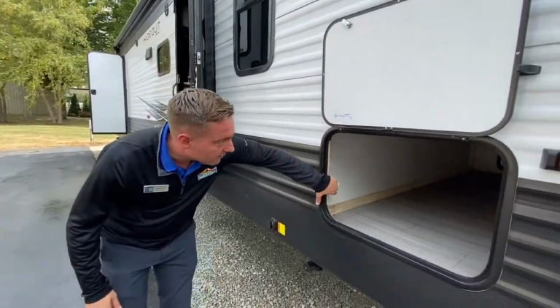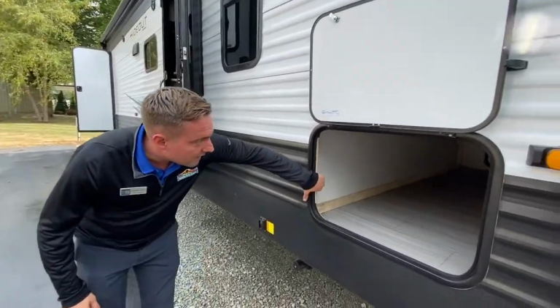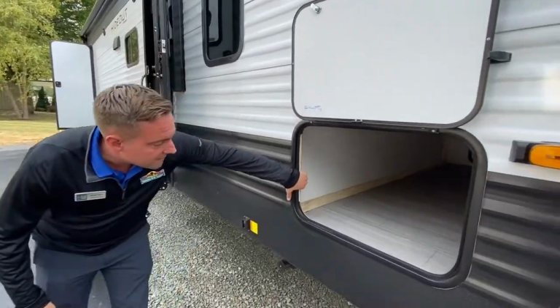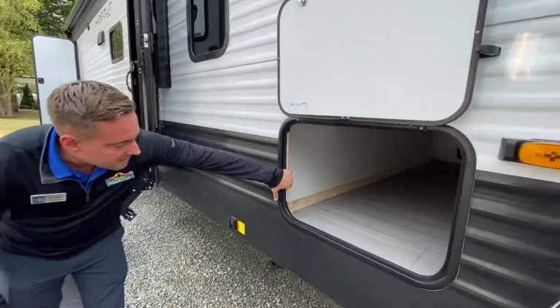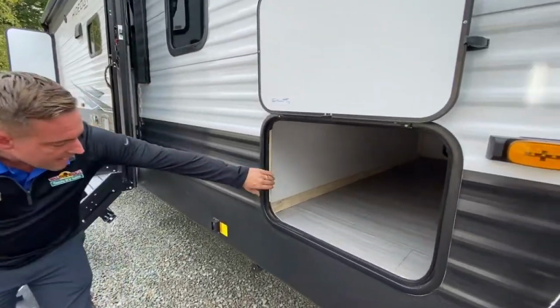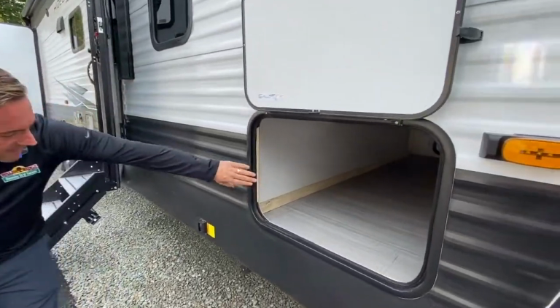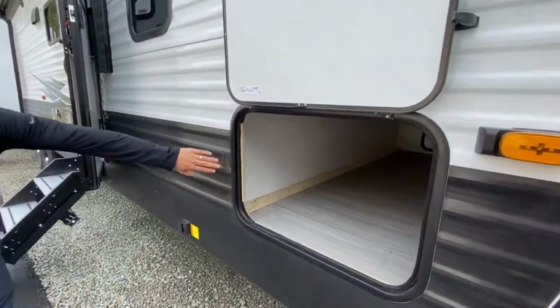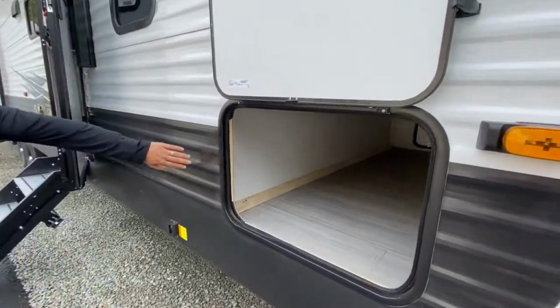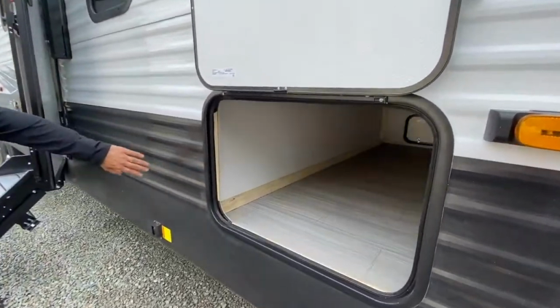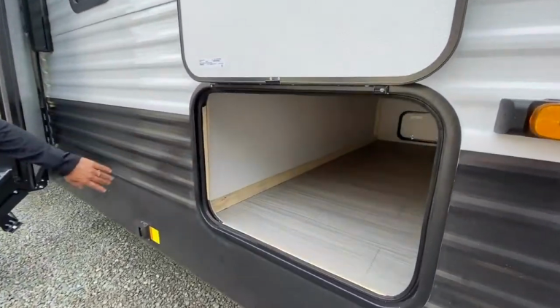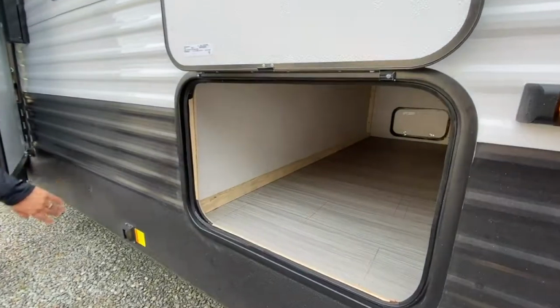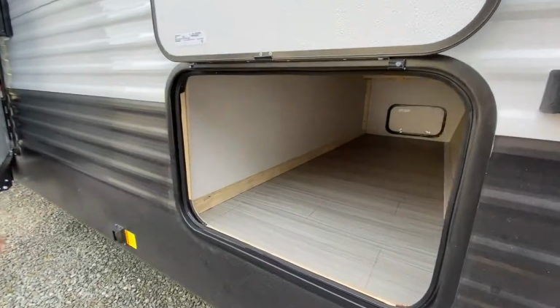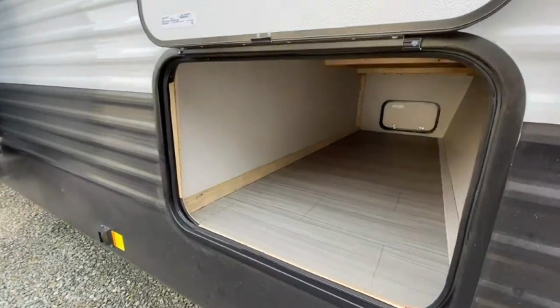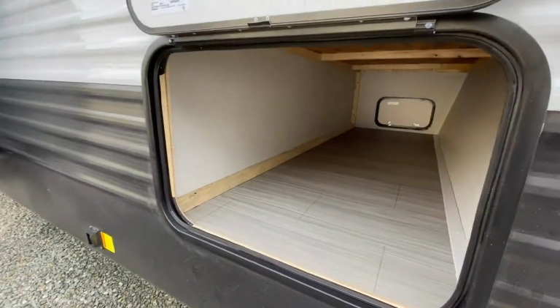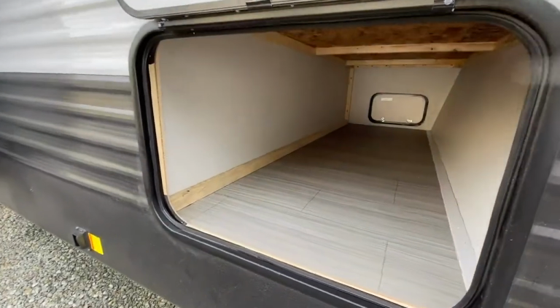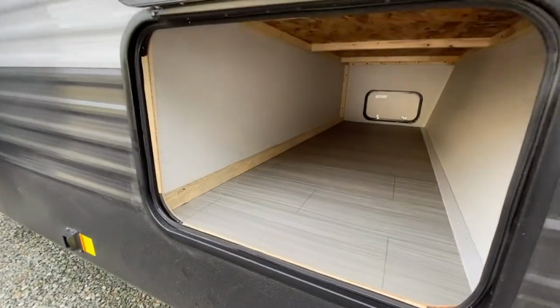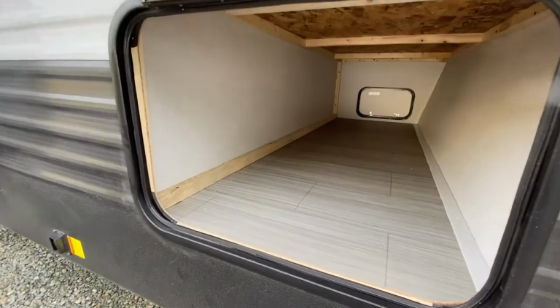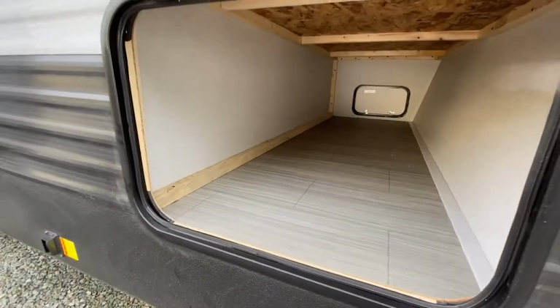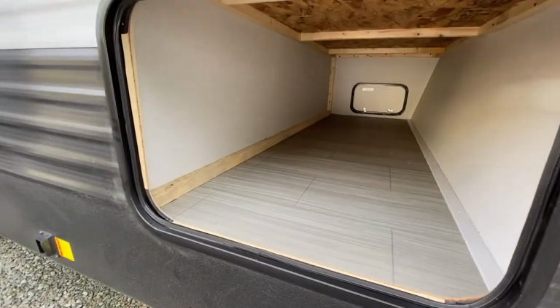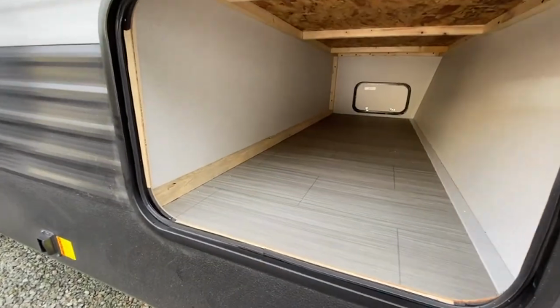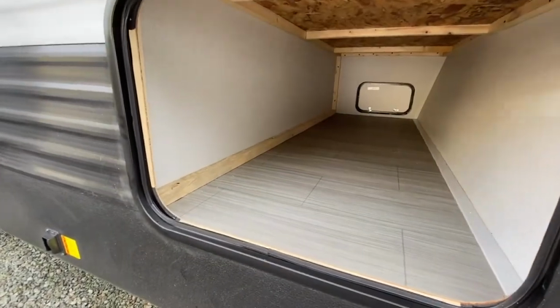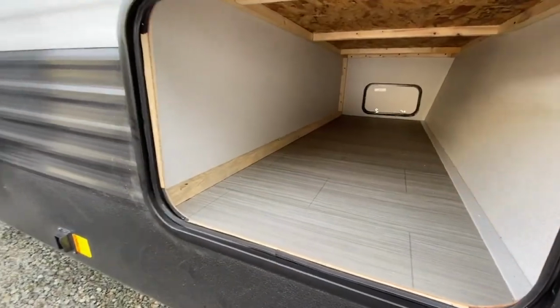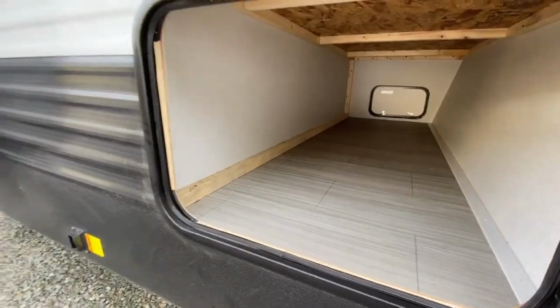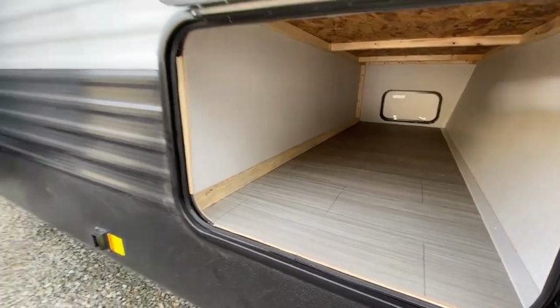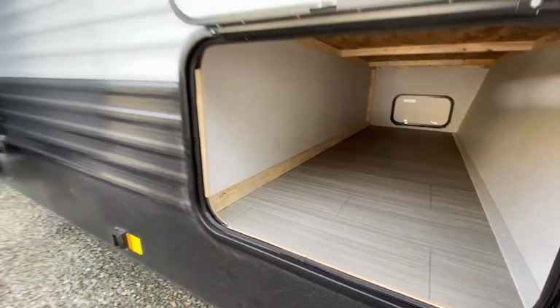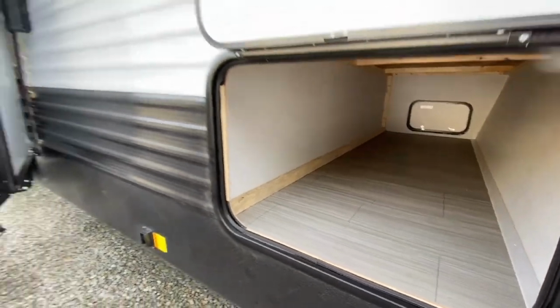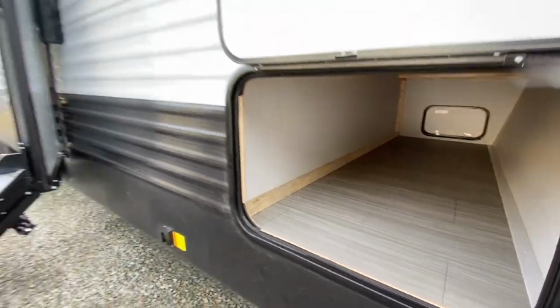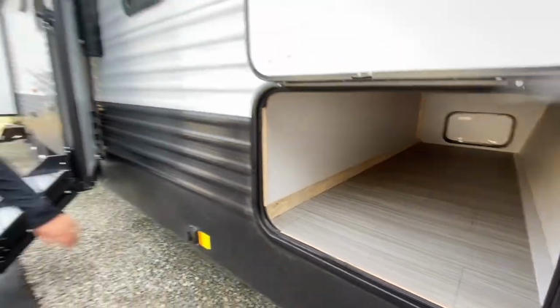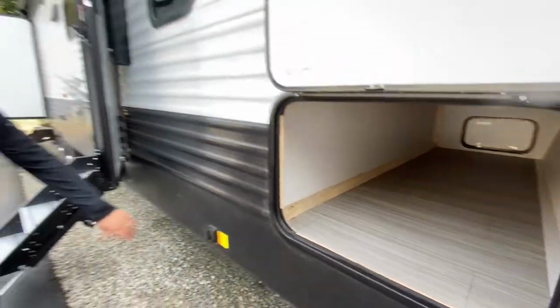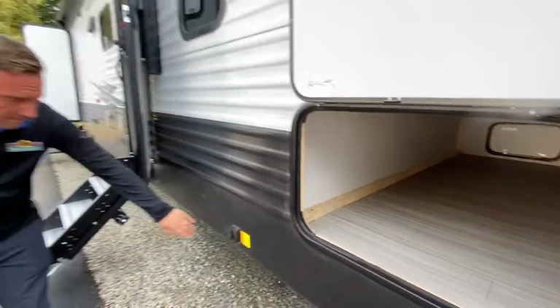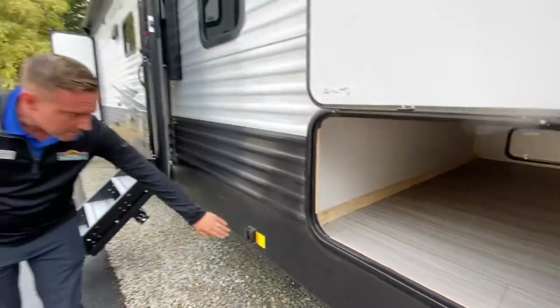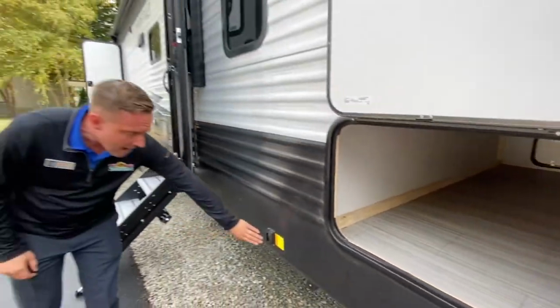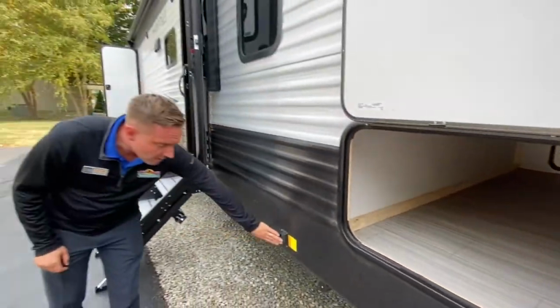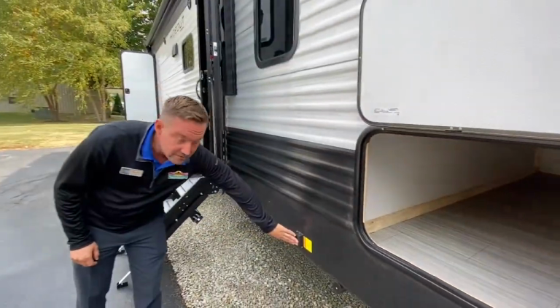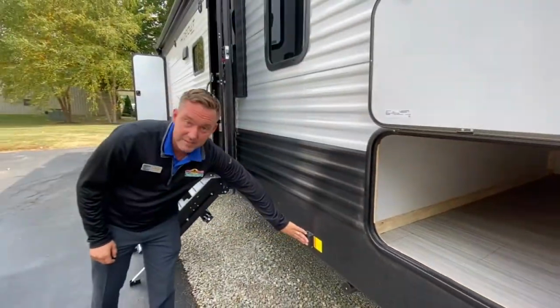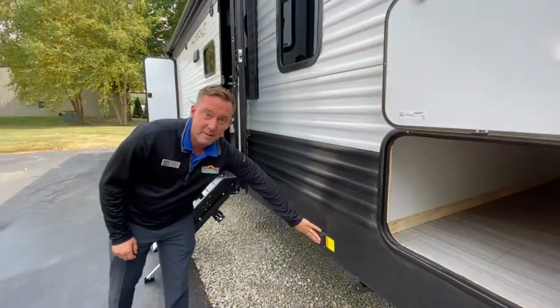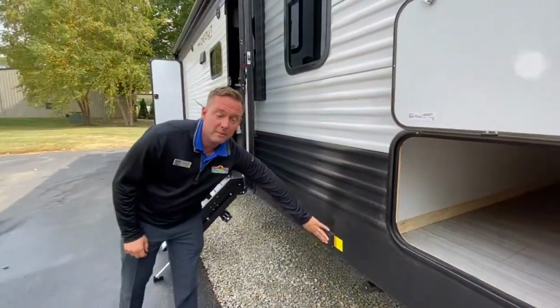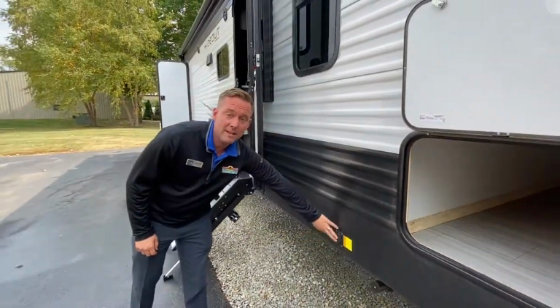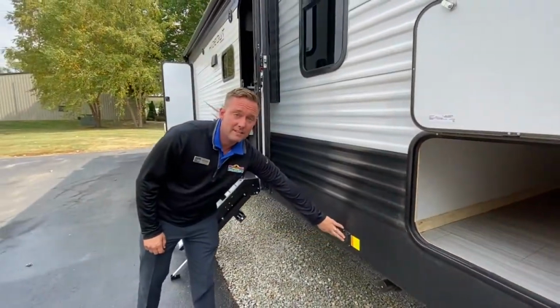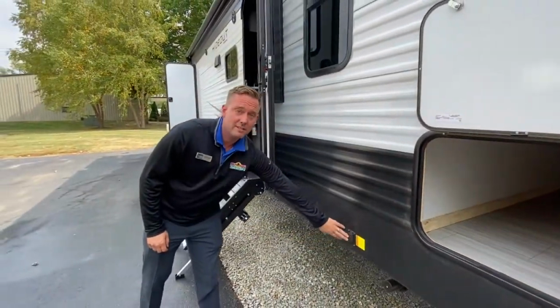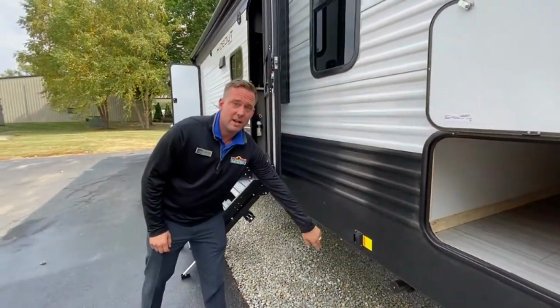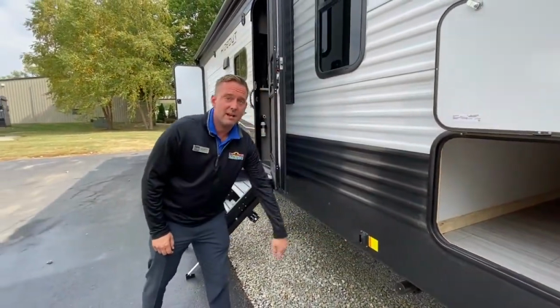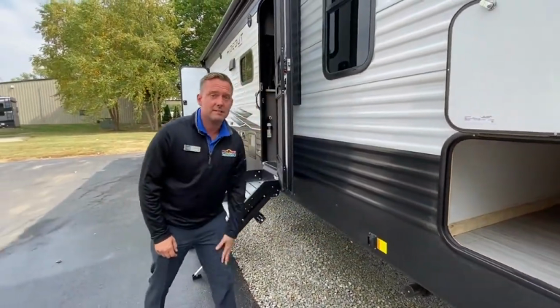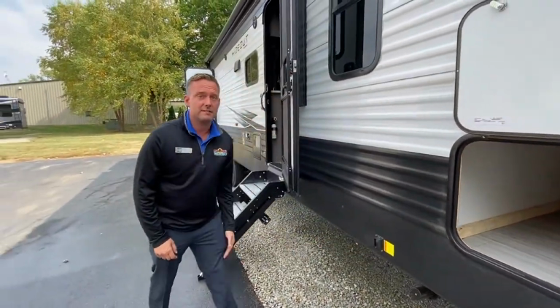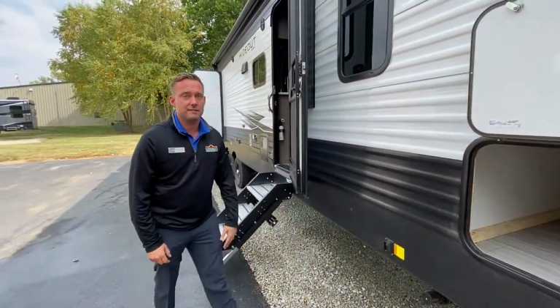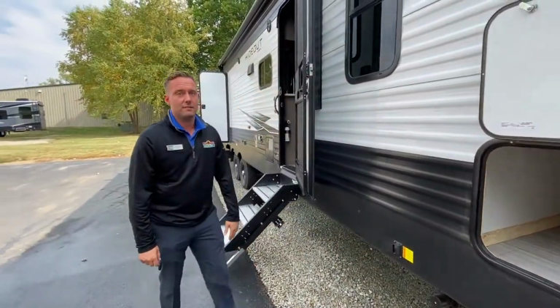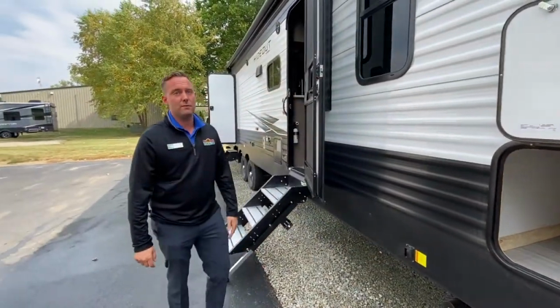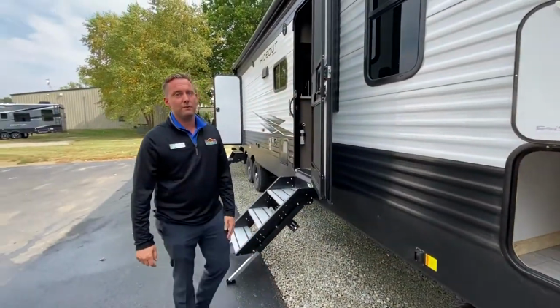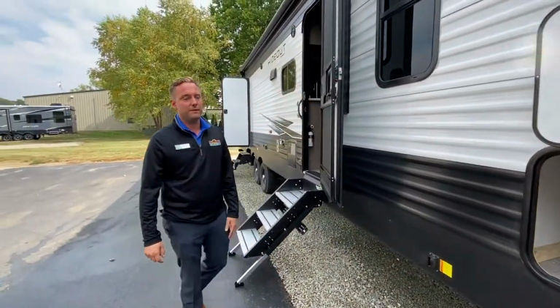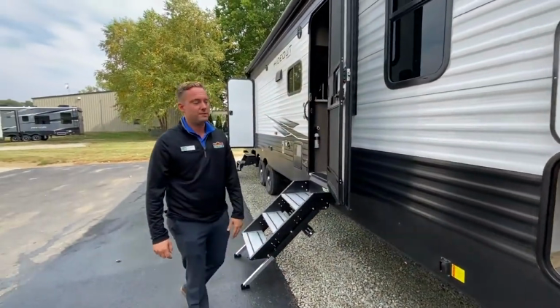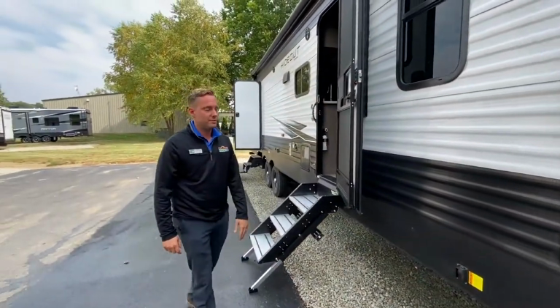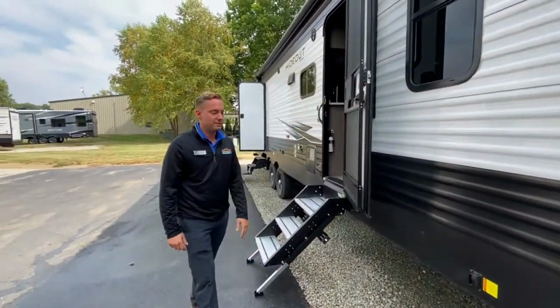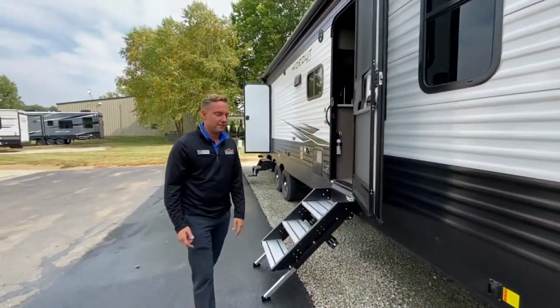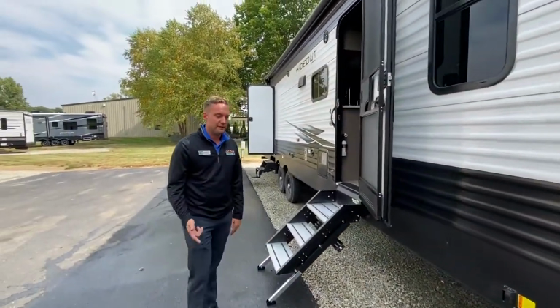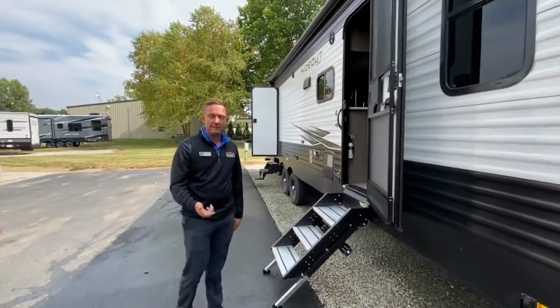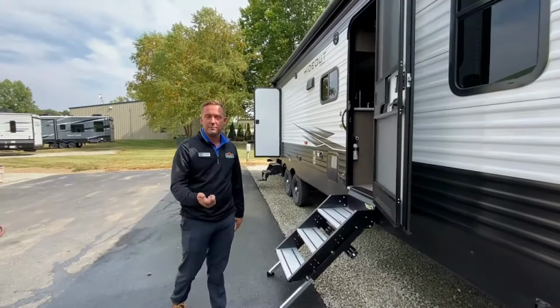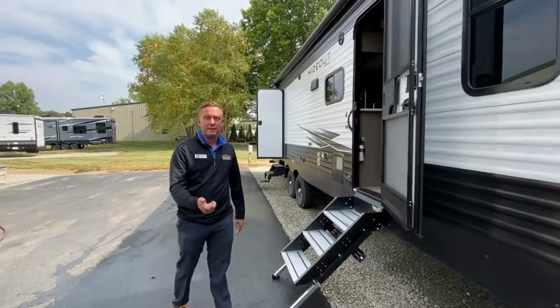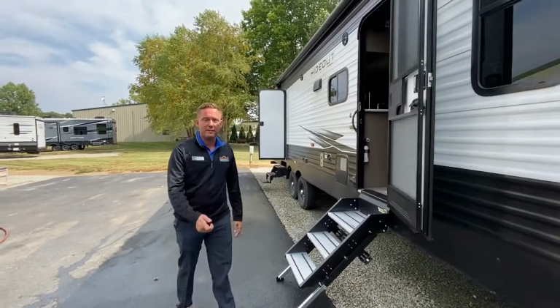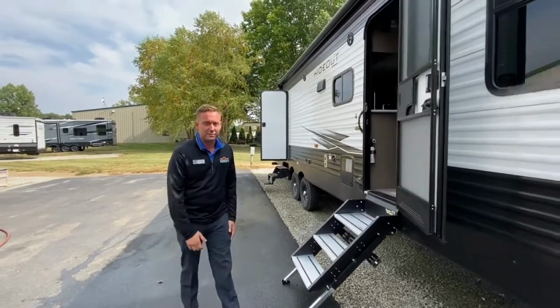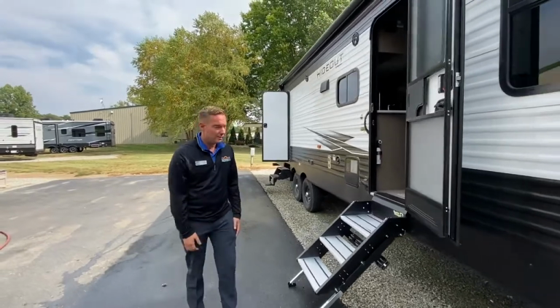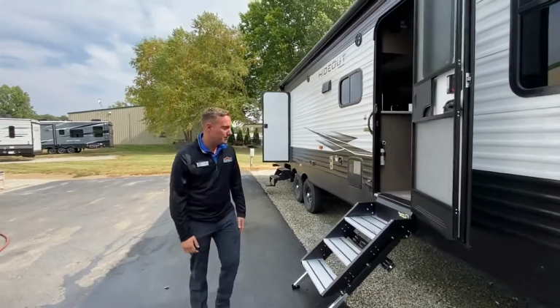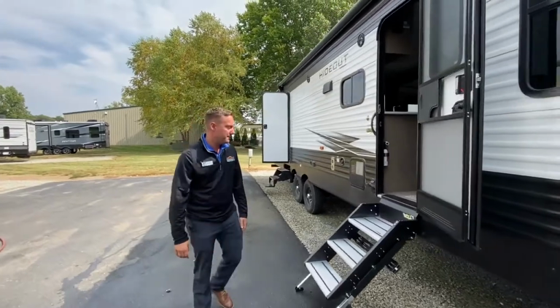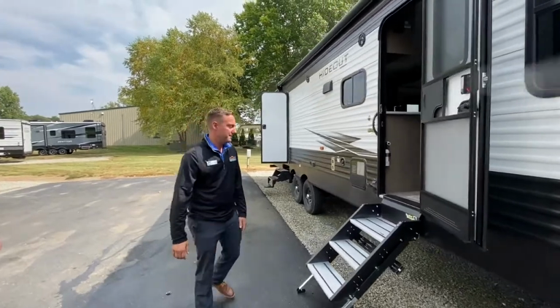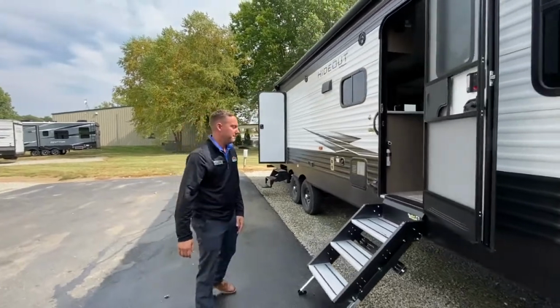Great big pass-through storage, power stabilizing jacks — cool feature so you don't even have to bring a drill with you.